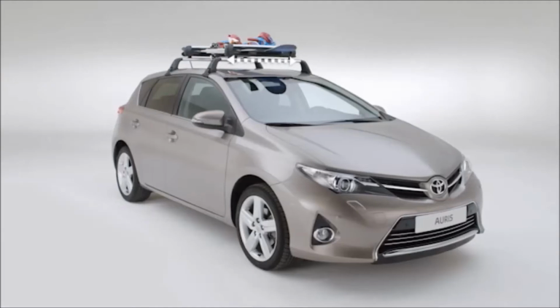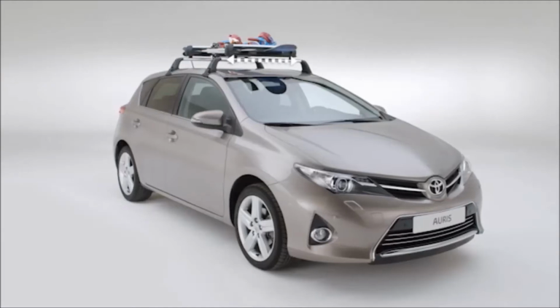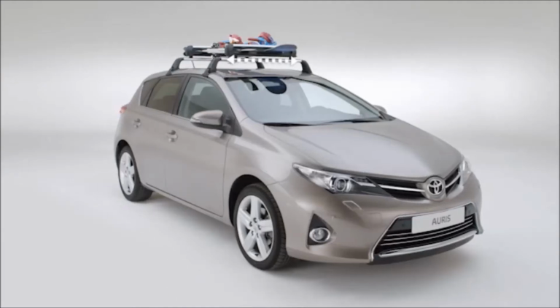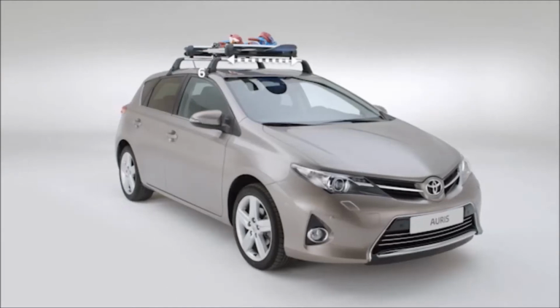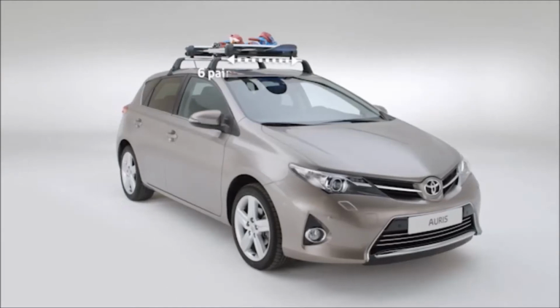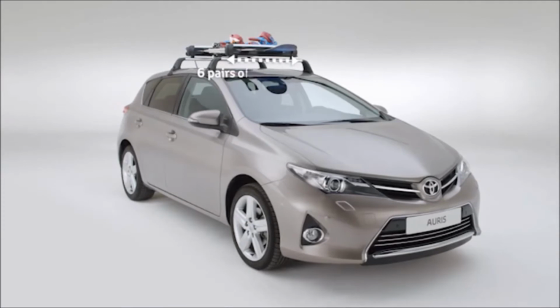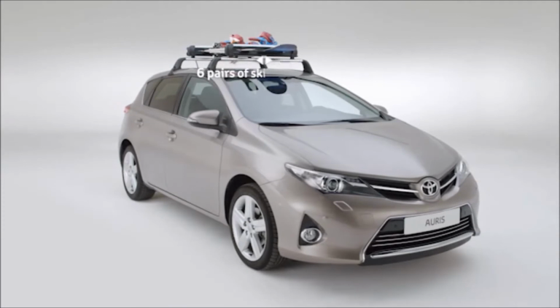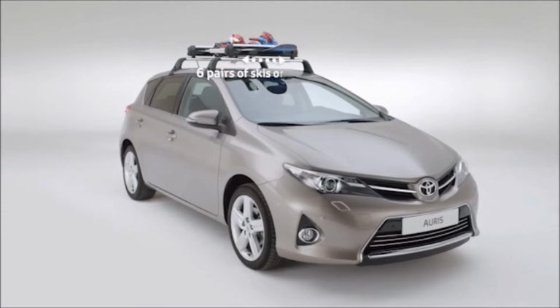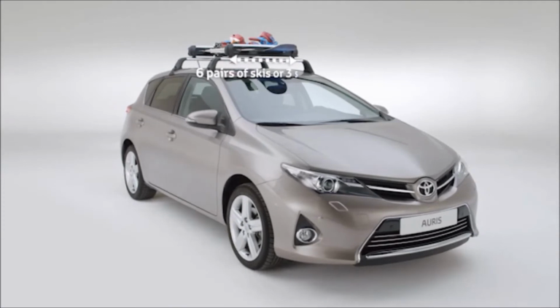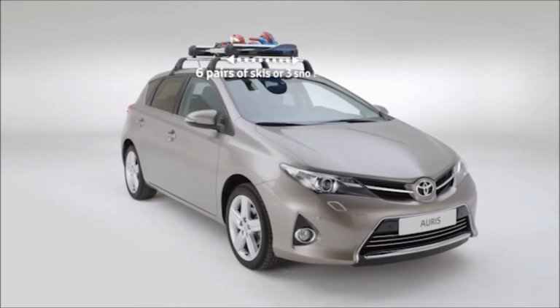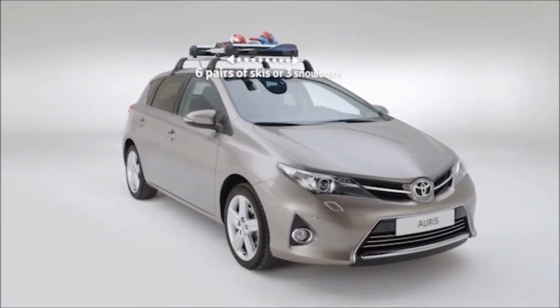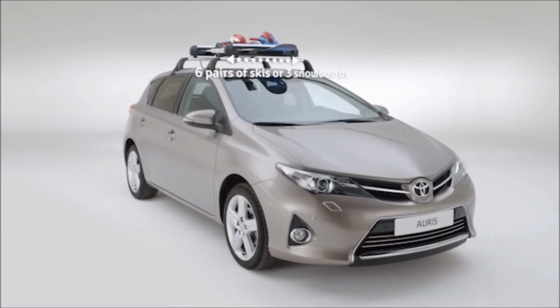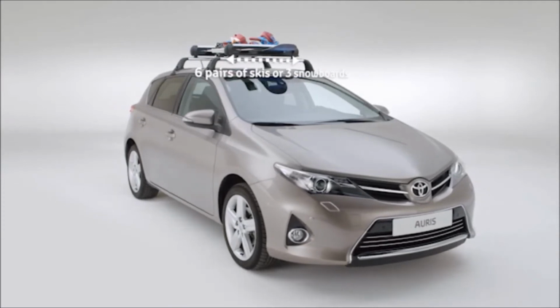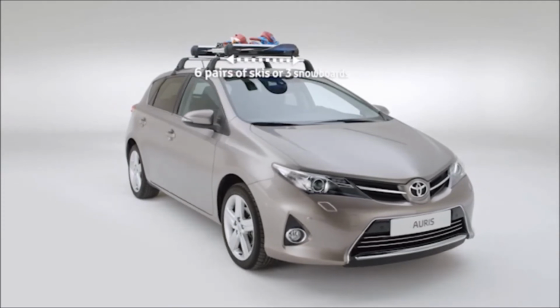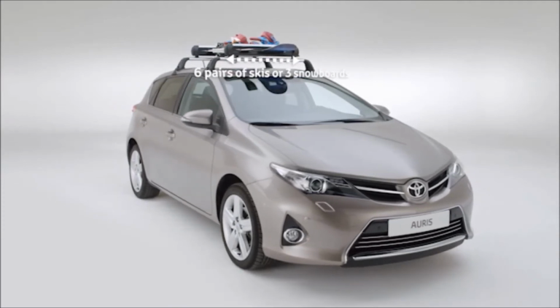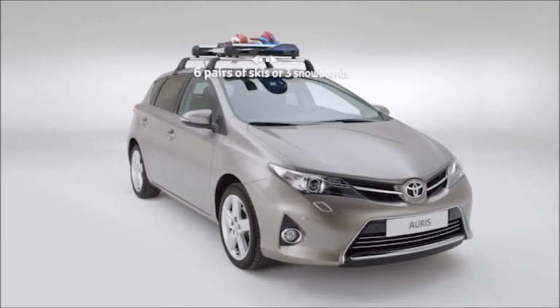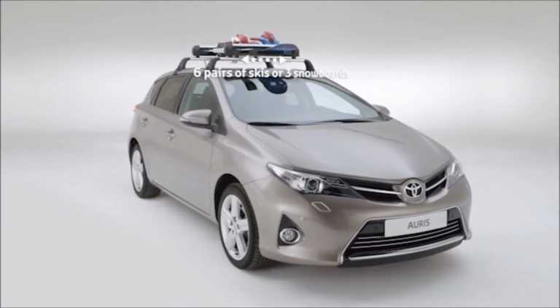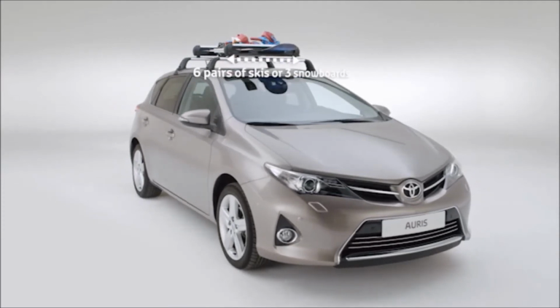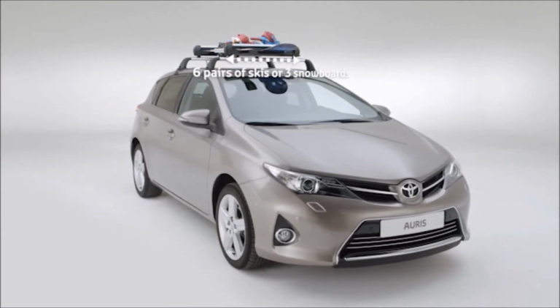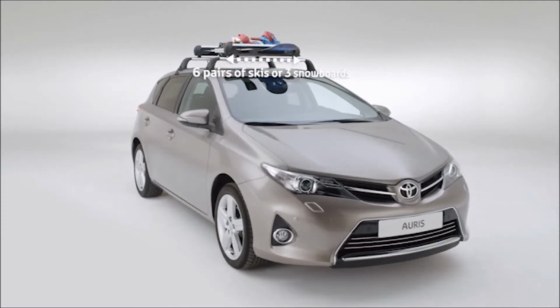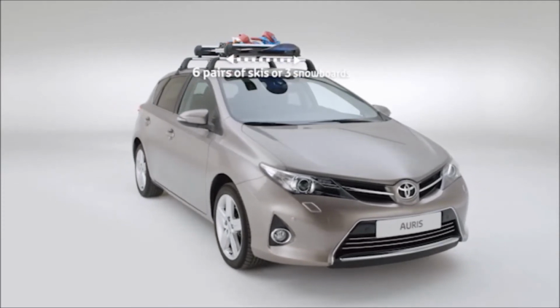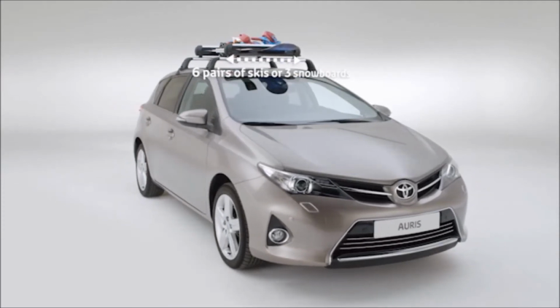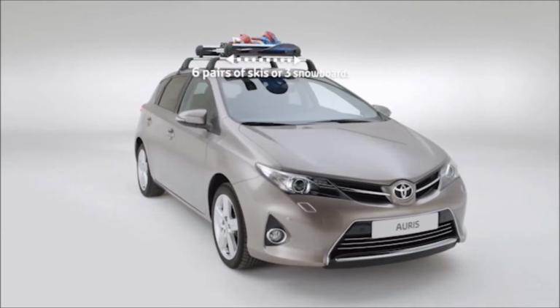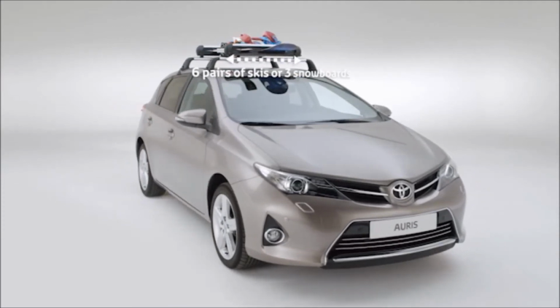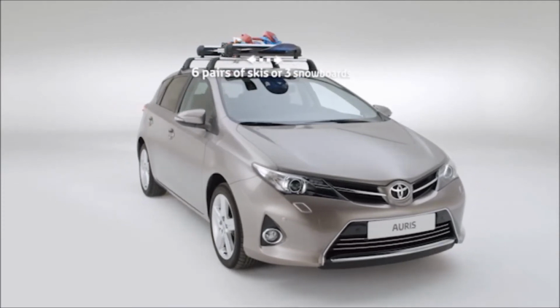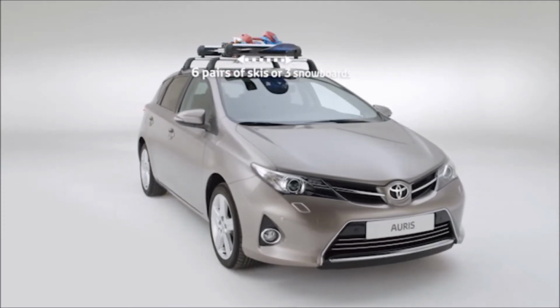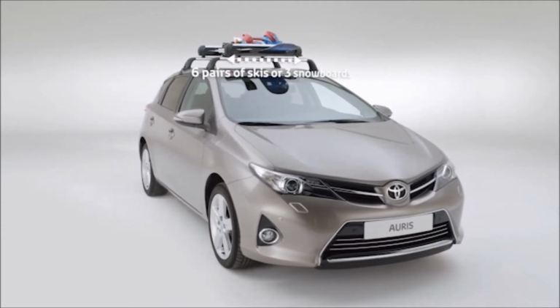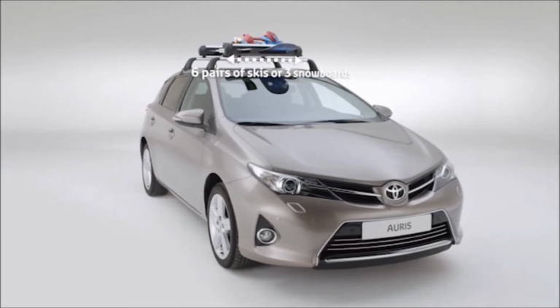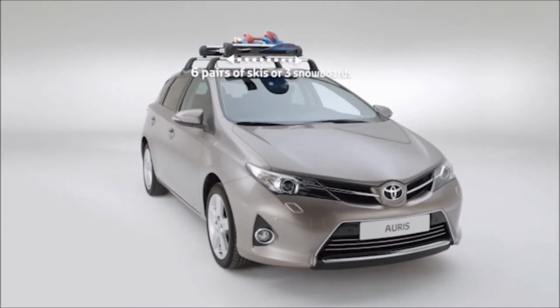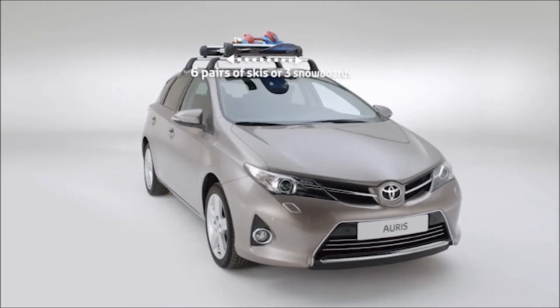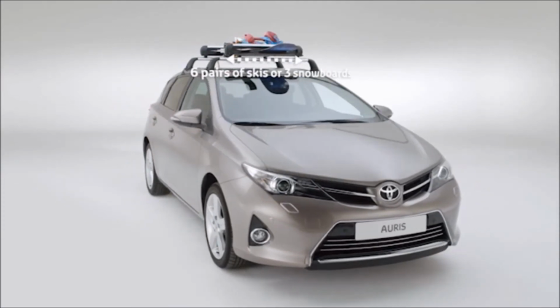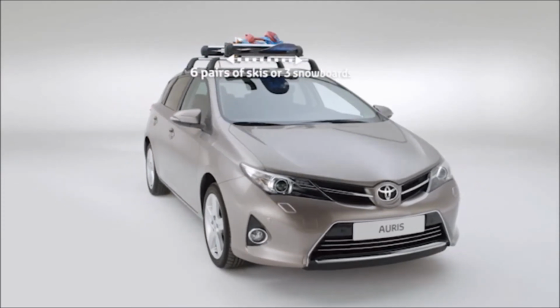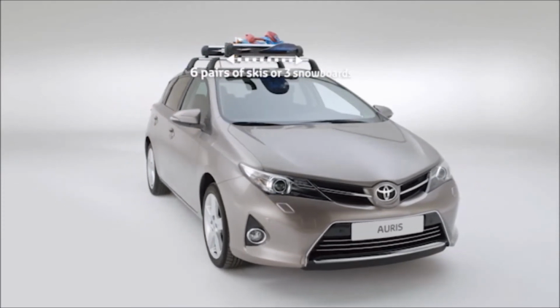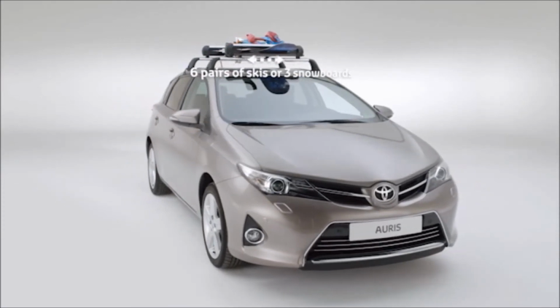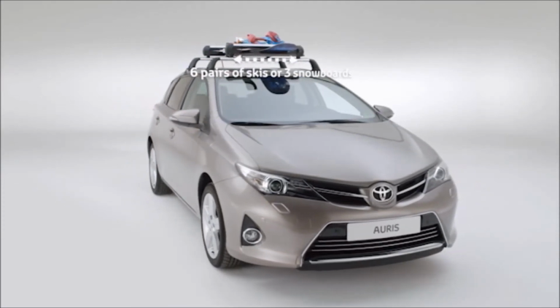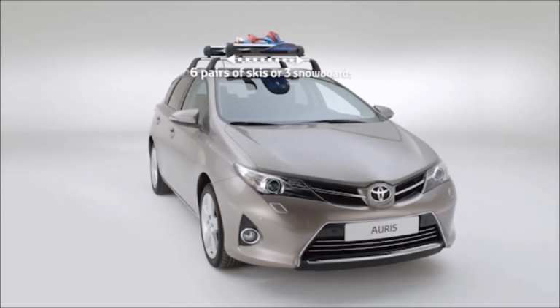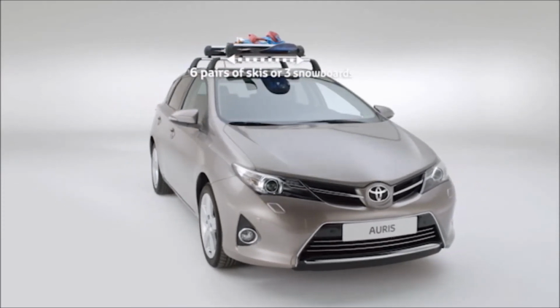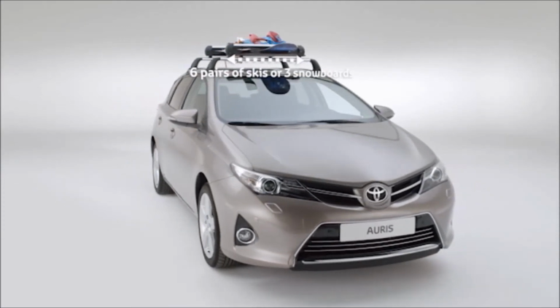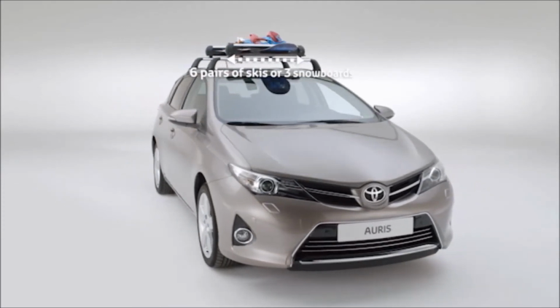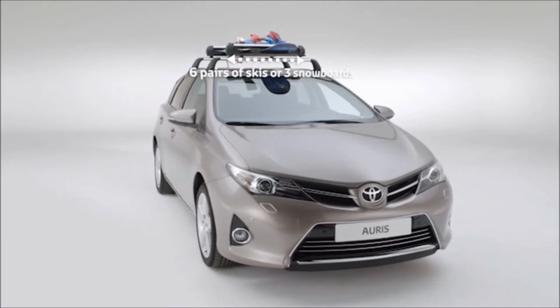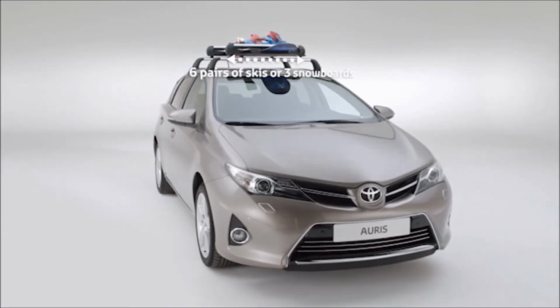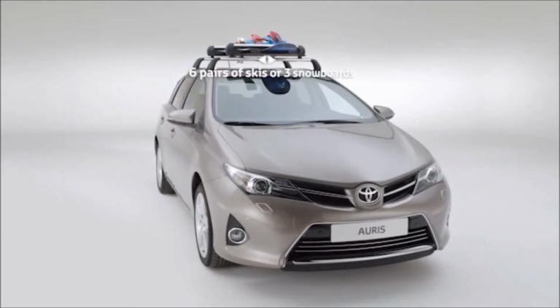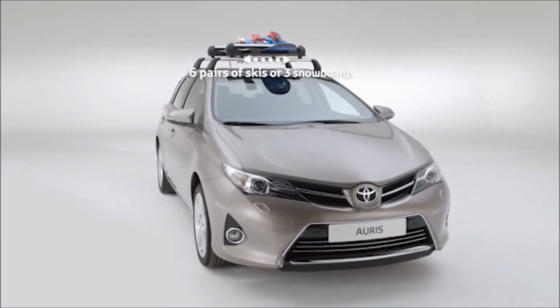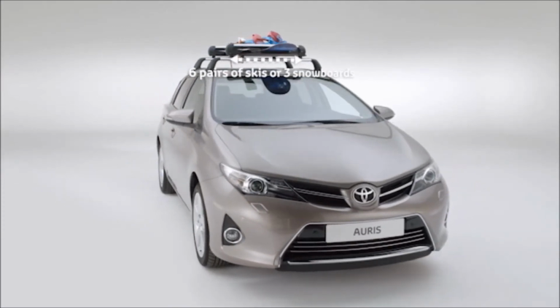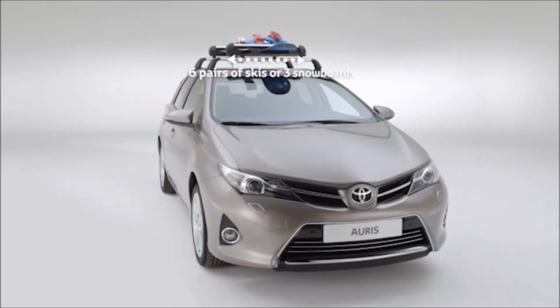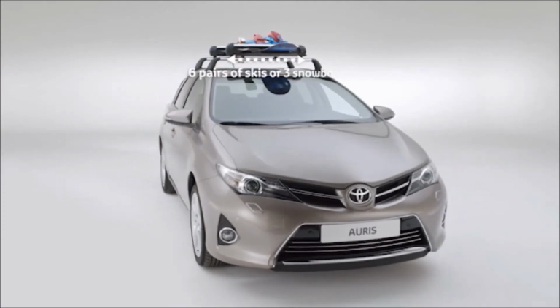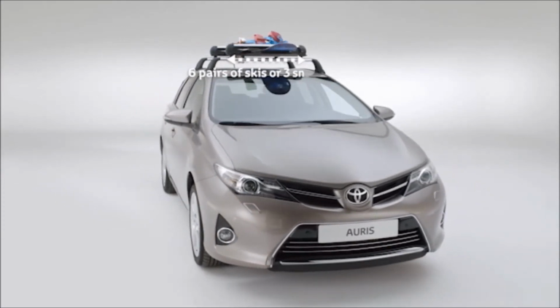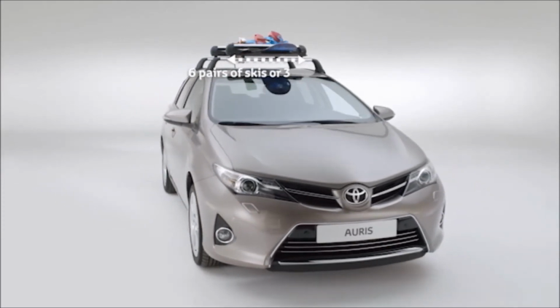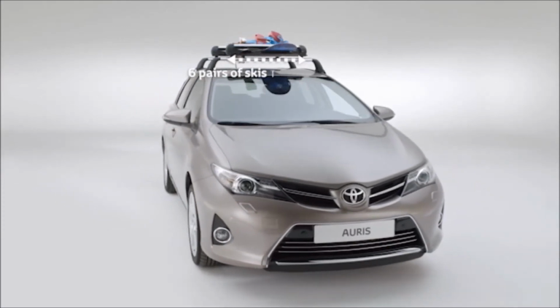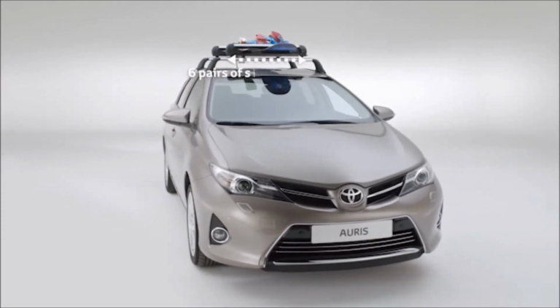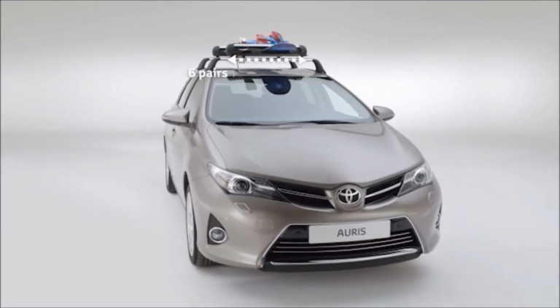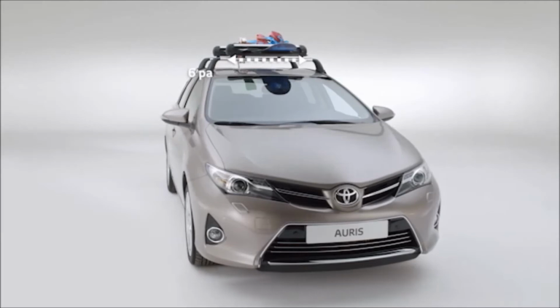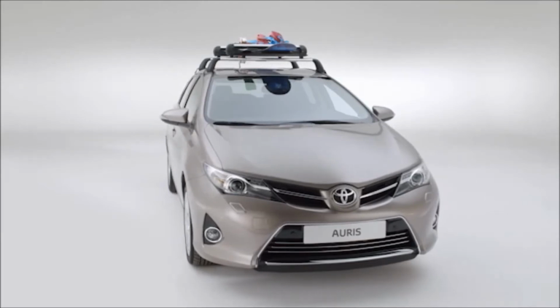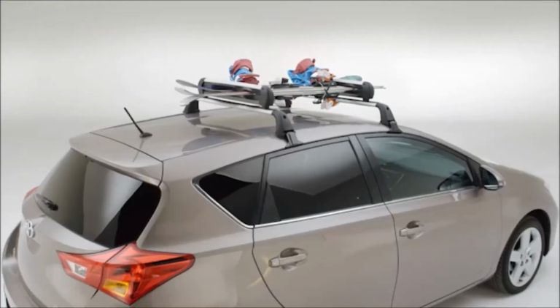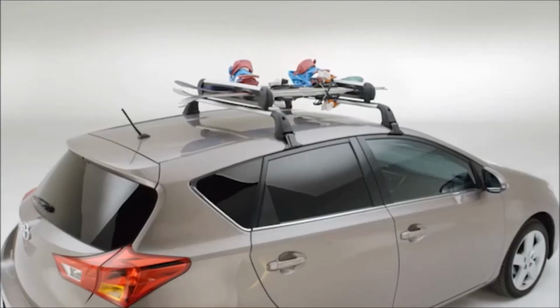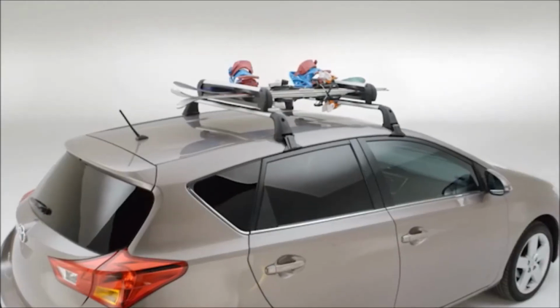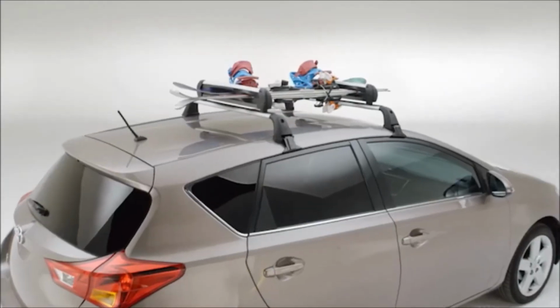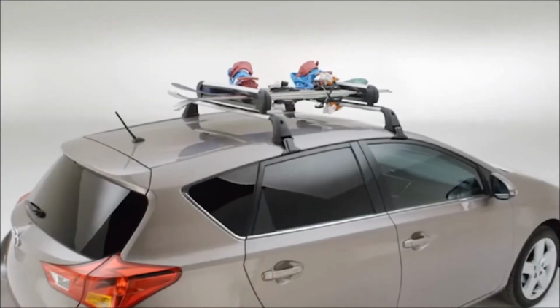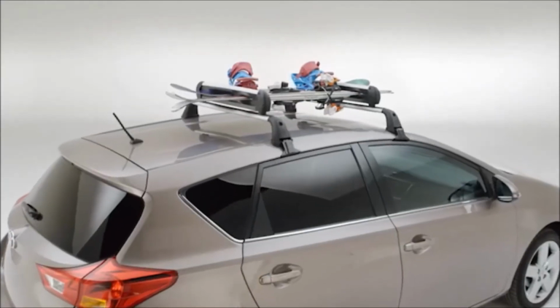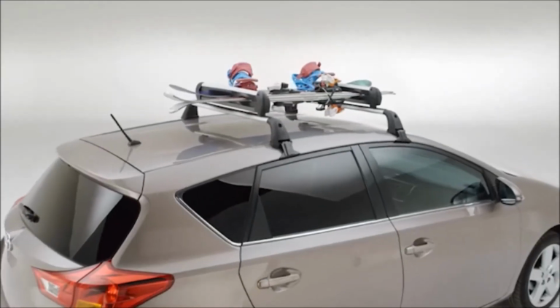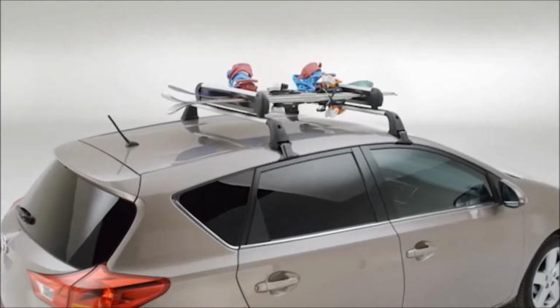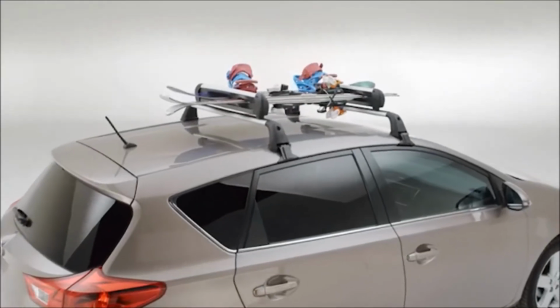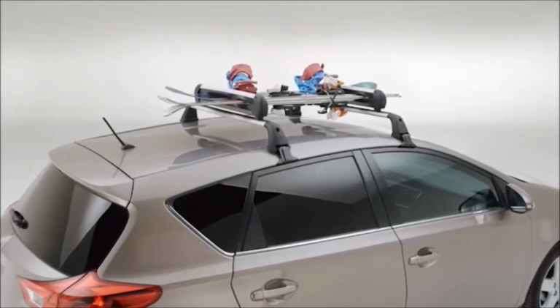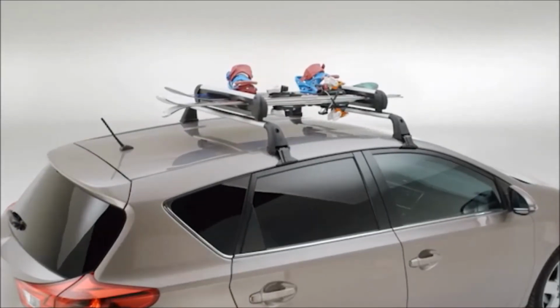The ski and snowboard holder comes in two sizes. The largest holds up to six pairs of skis or three snowboards.